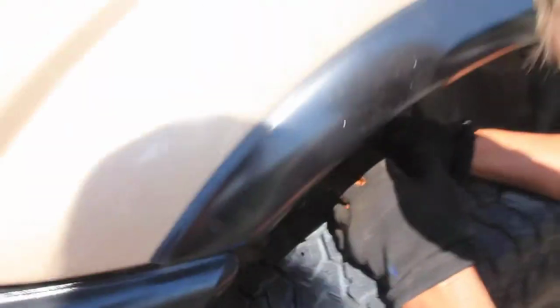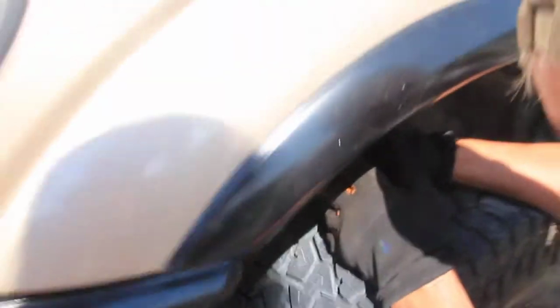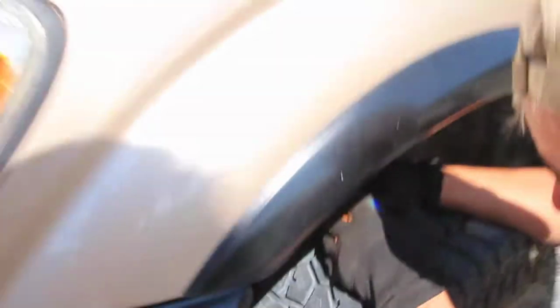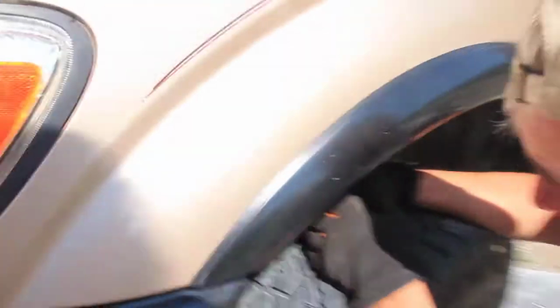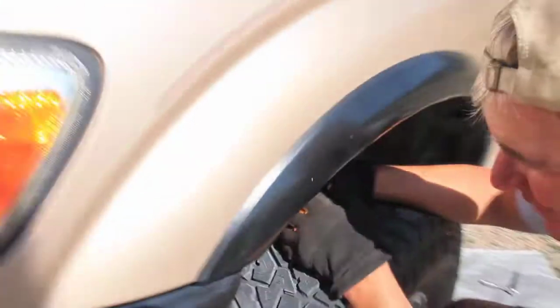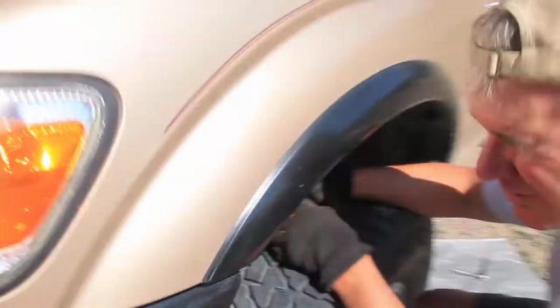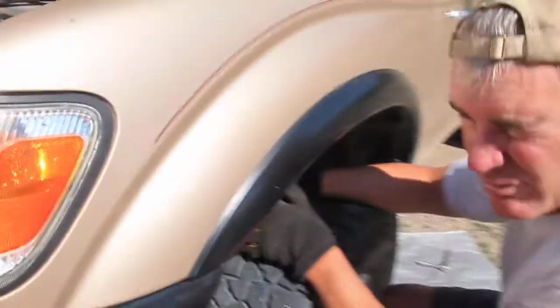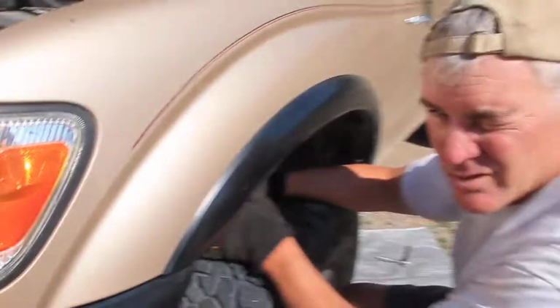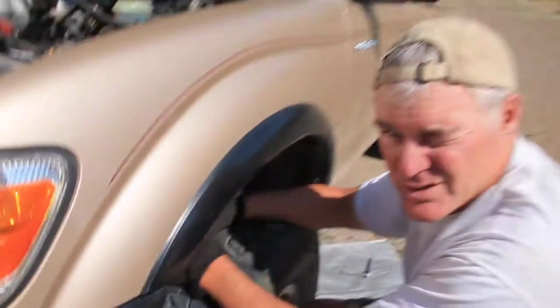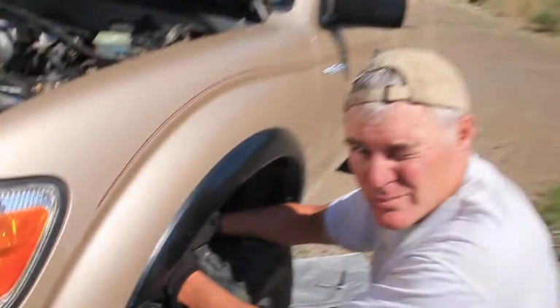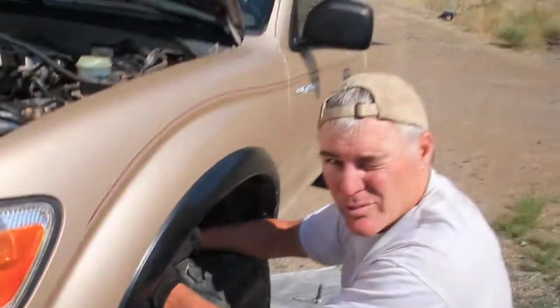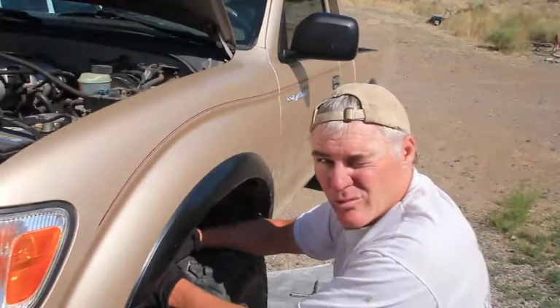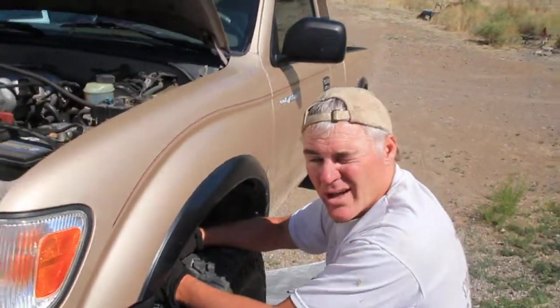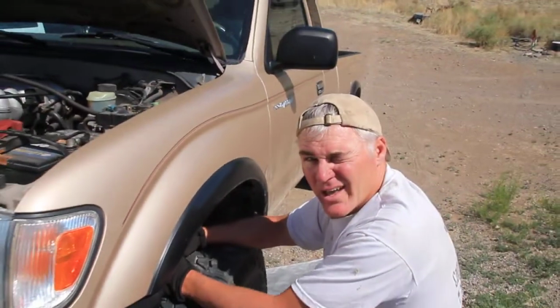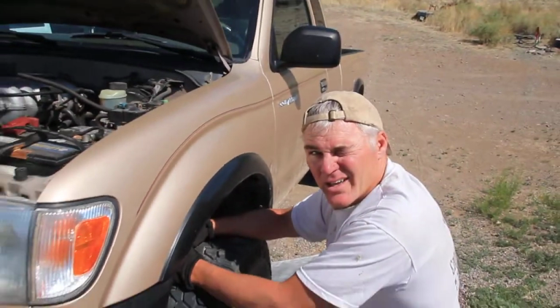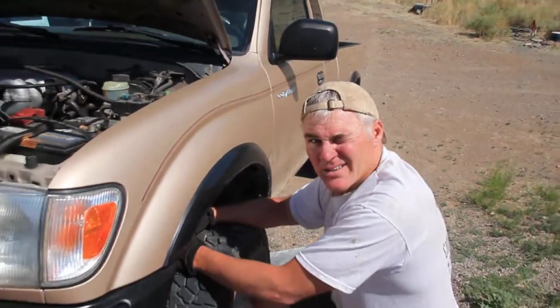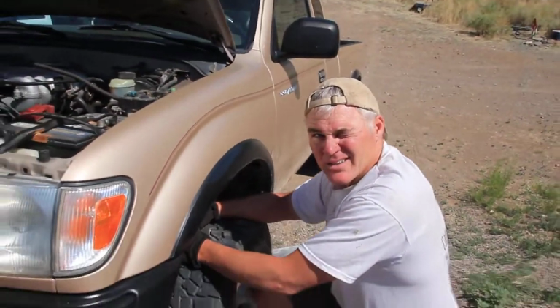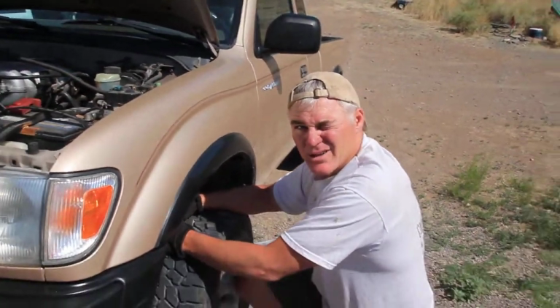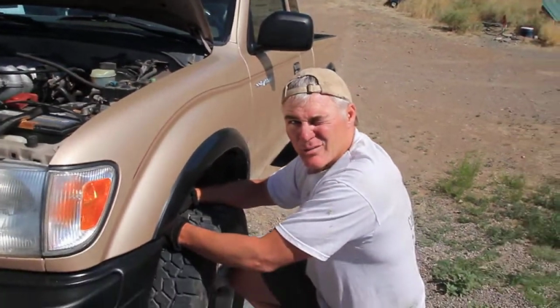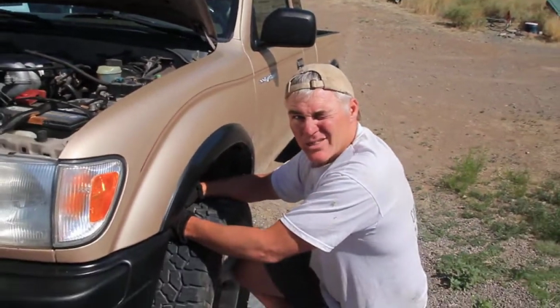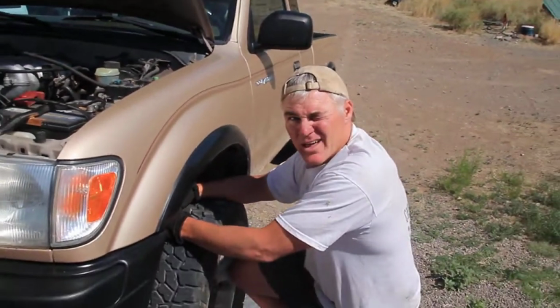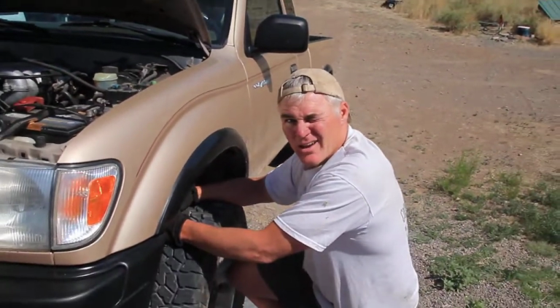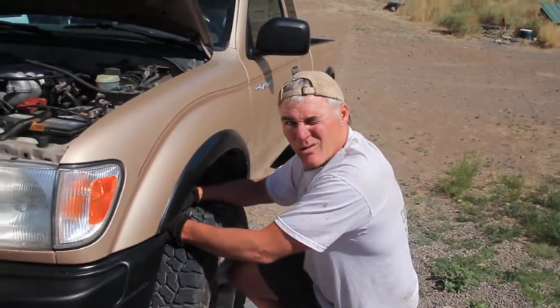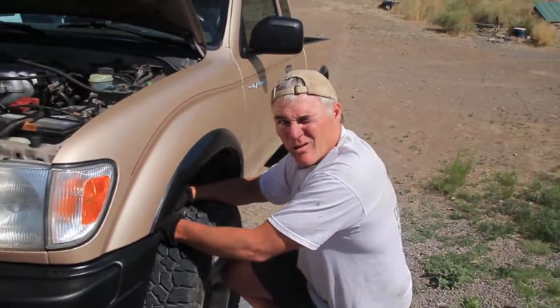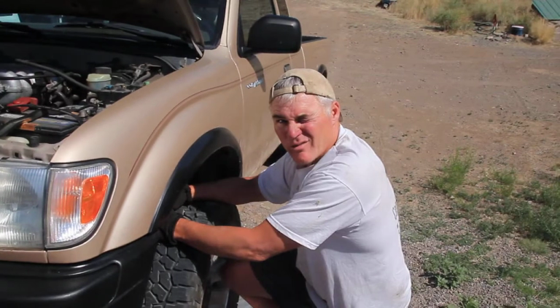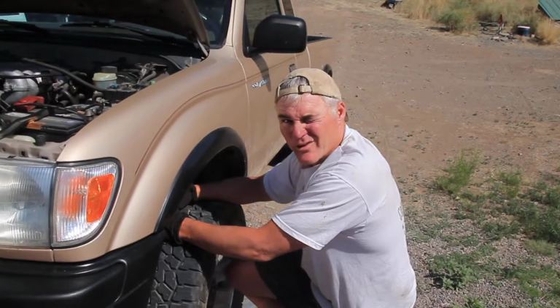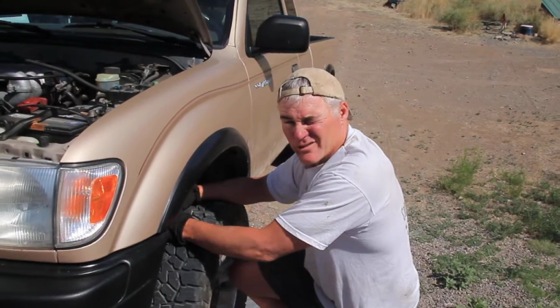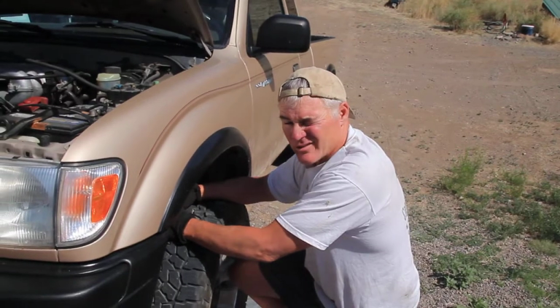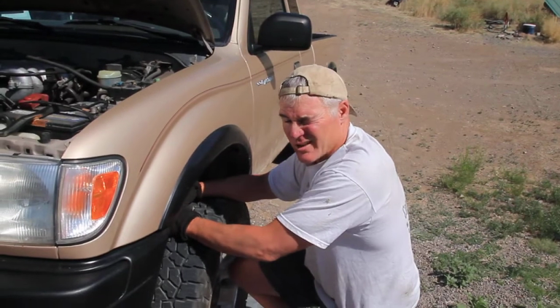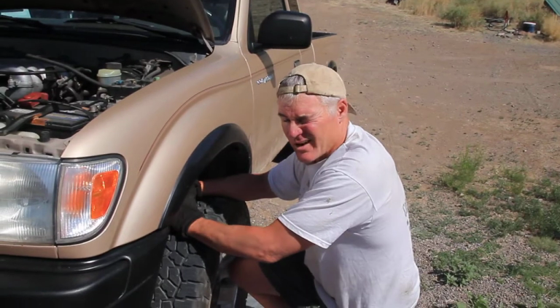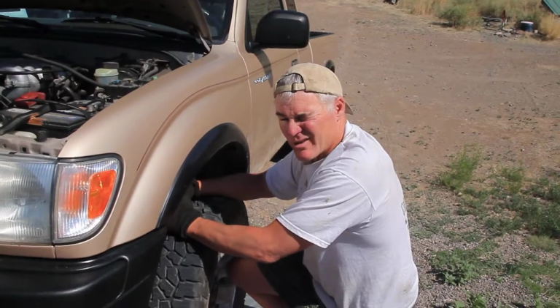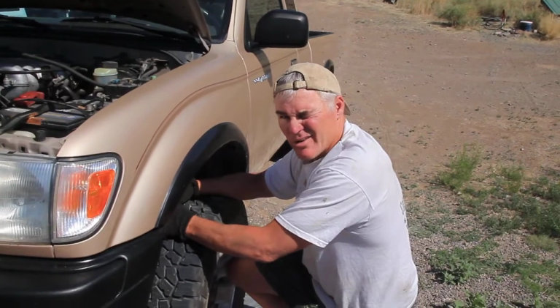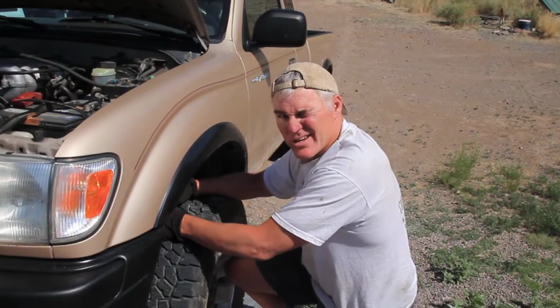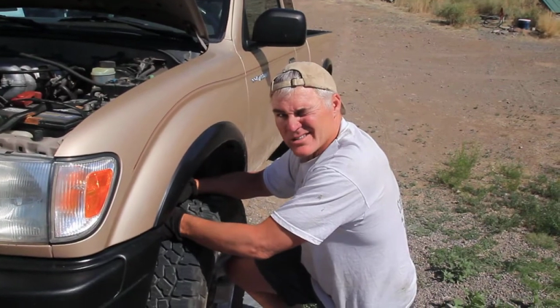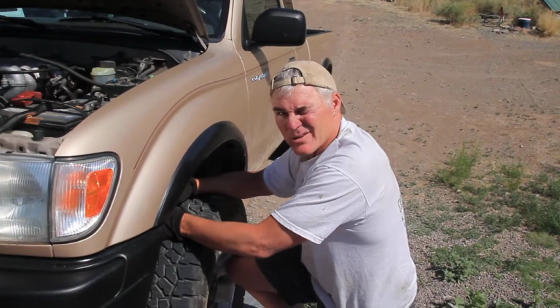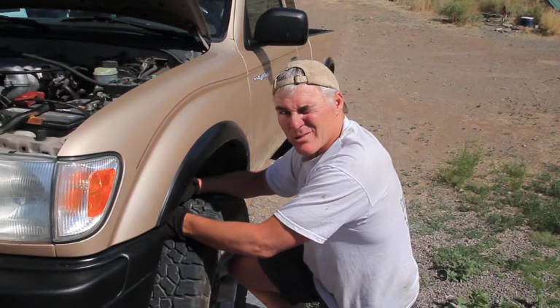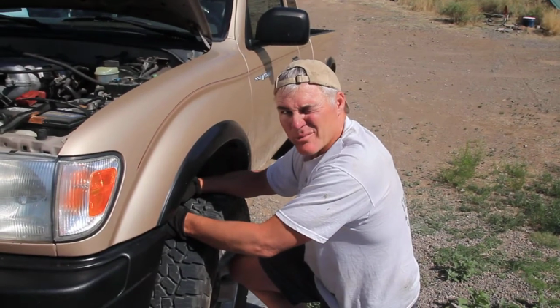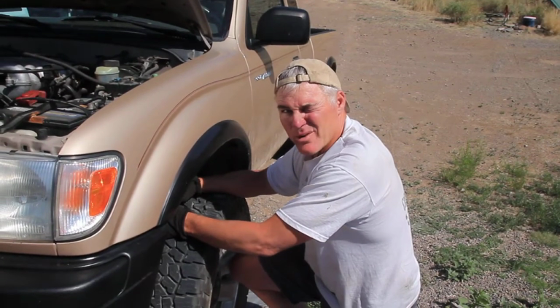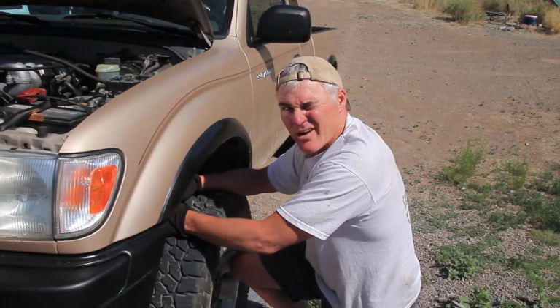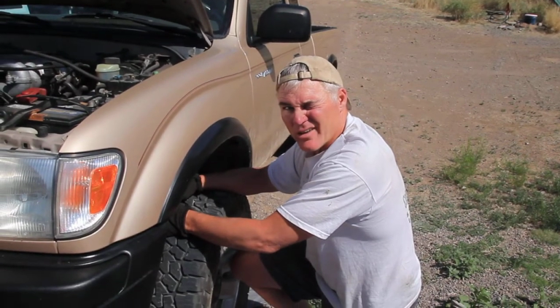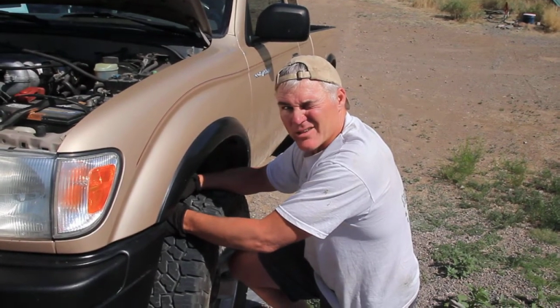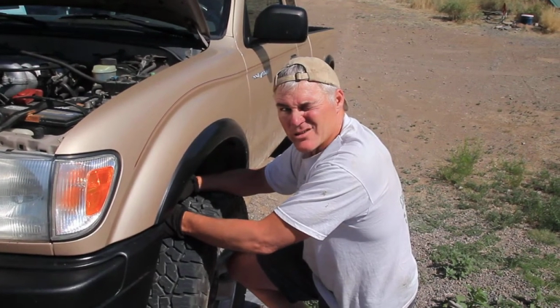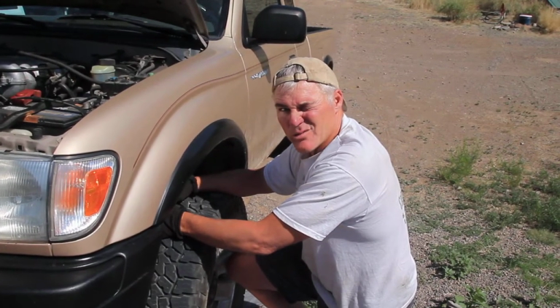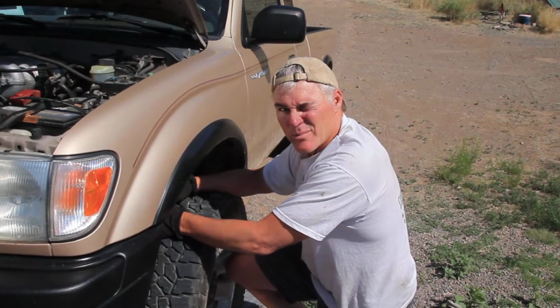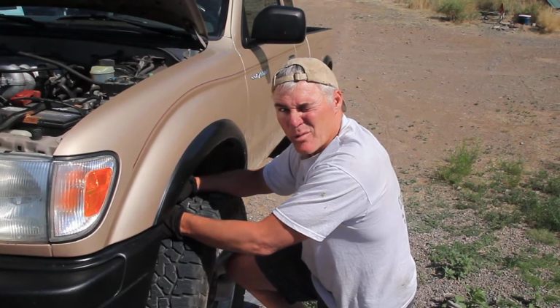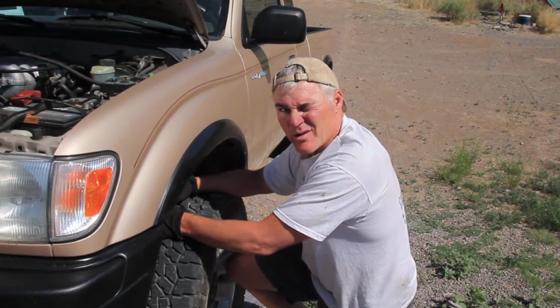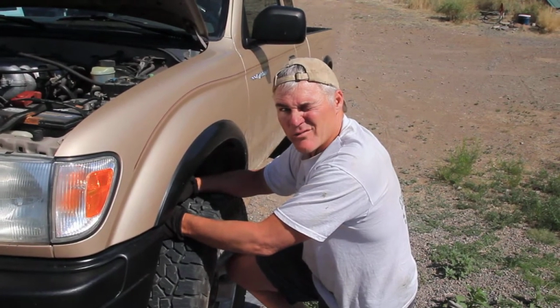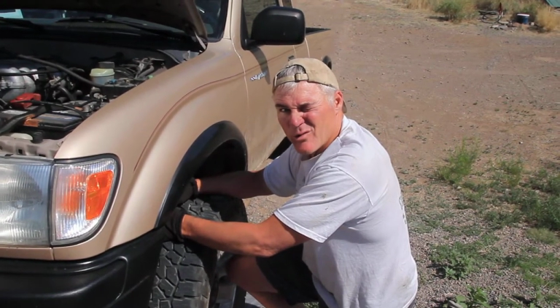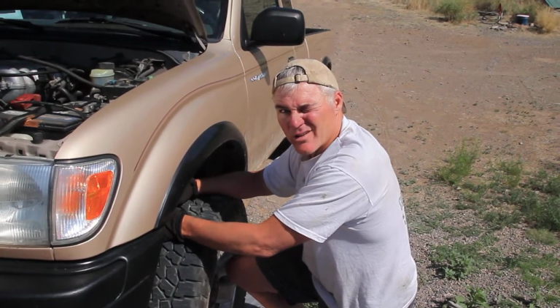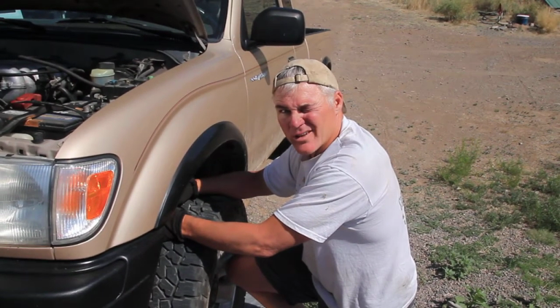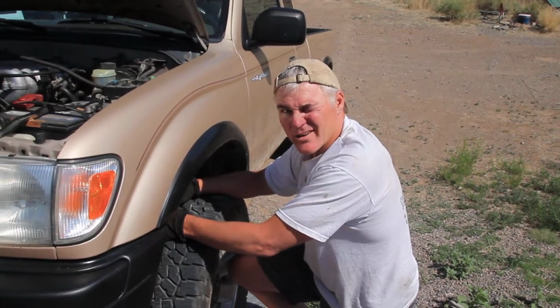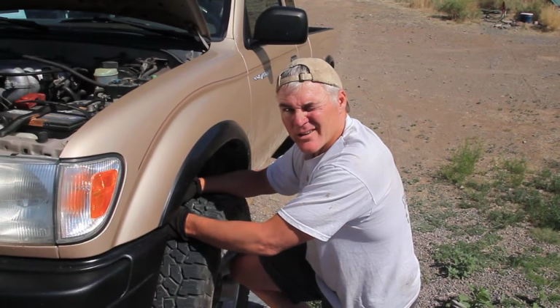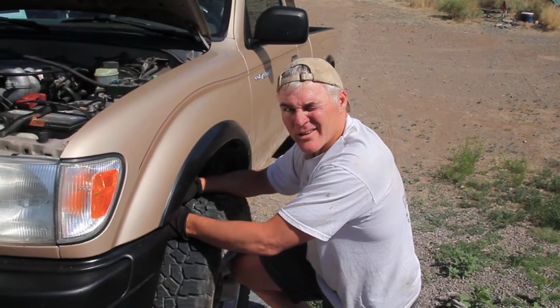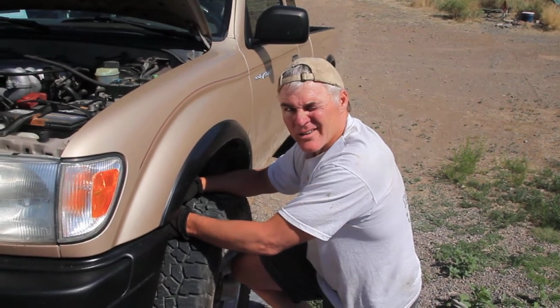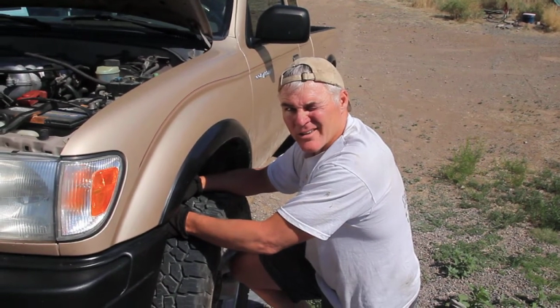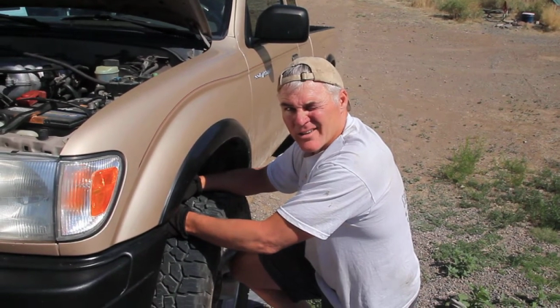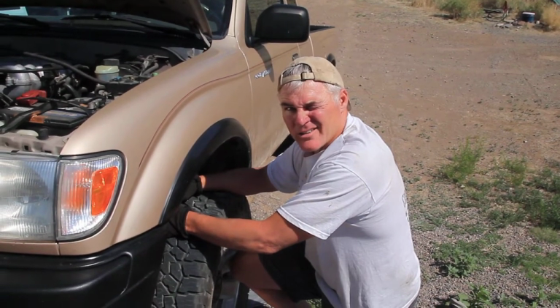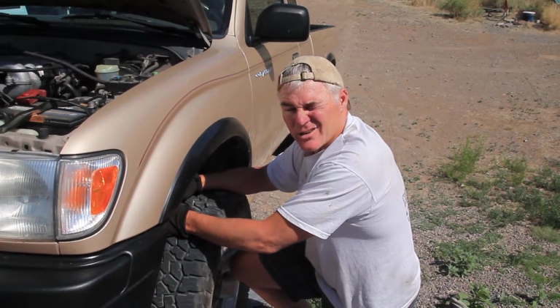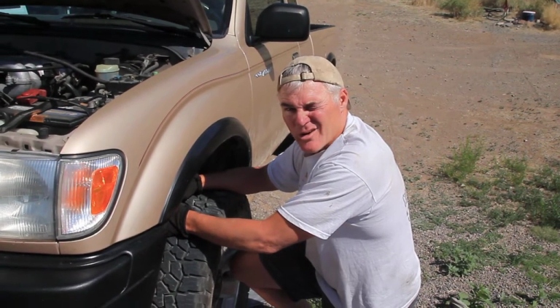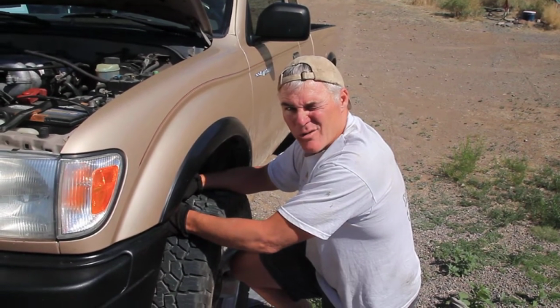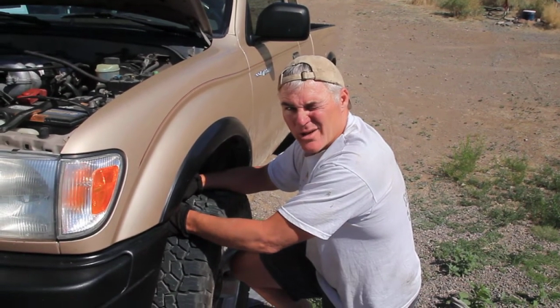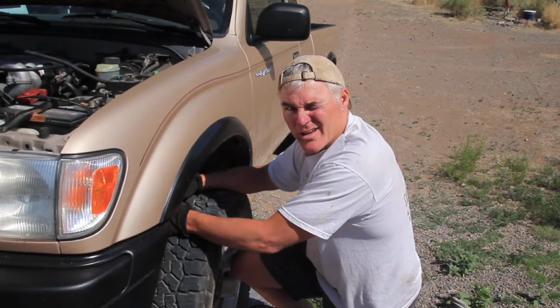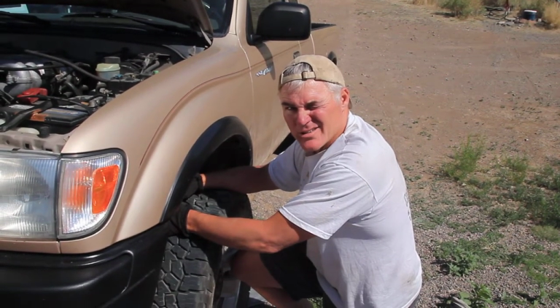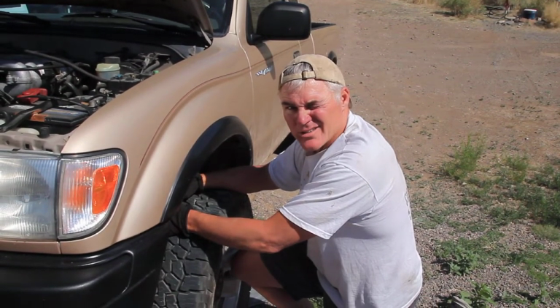It's a real simple way to deal with that oil filter that otherwise can be a bear on these 3.4 liter Tacoma engines.